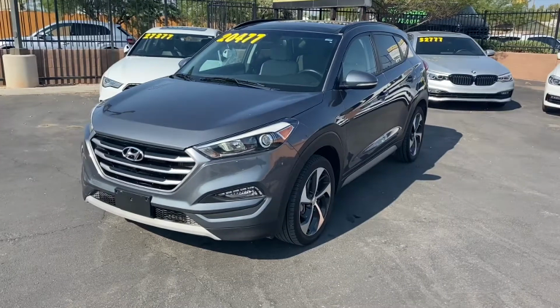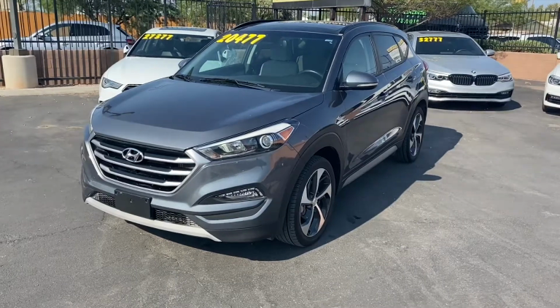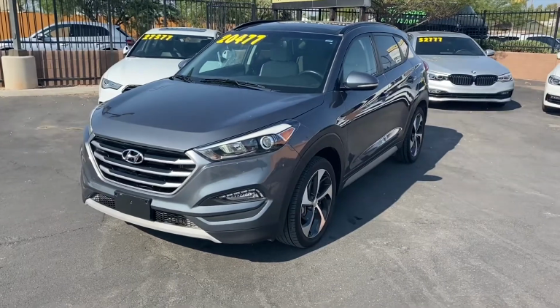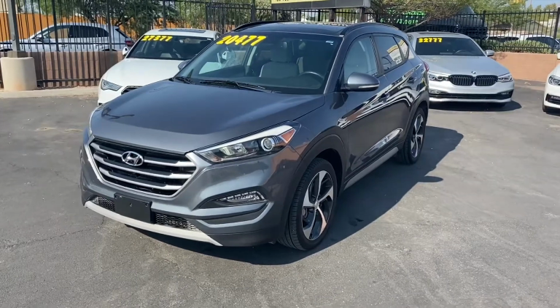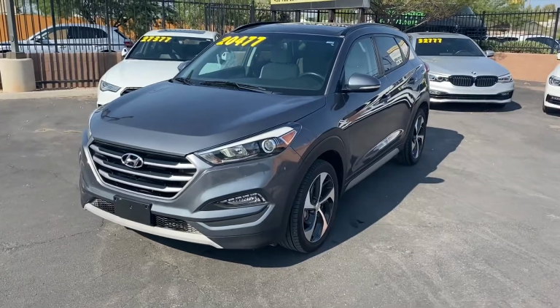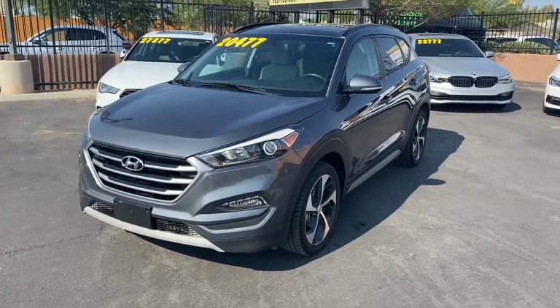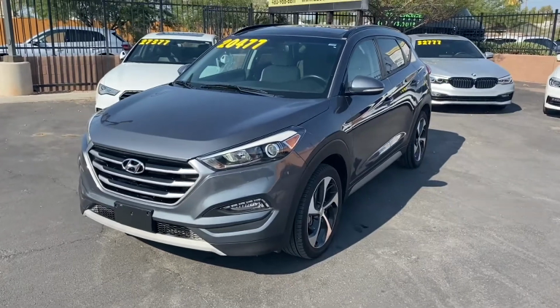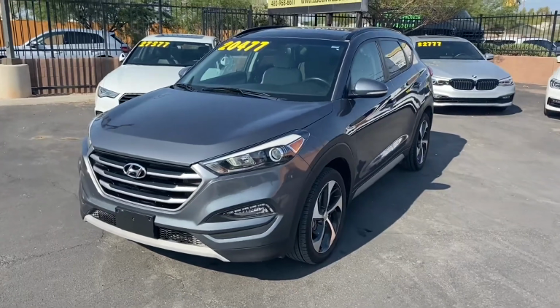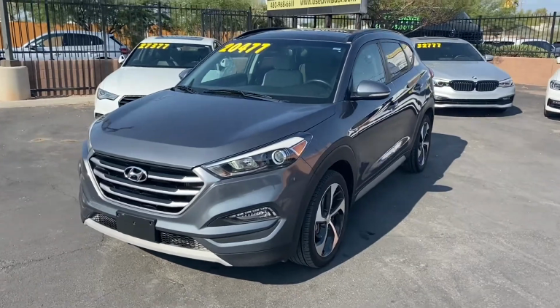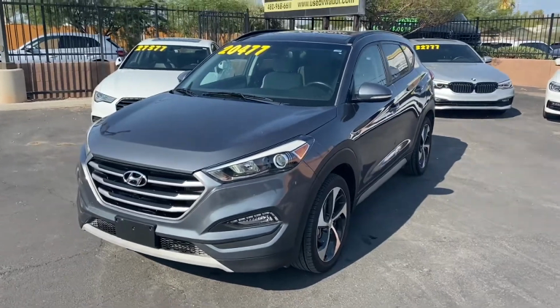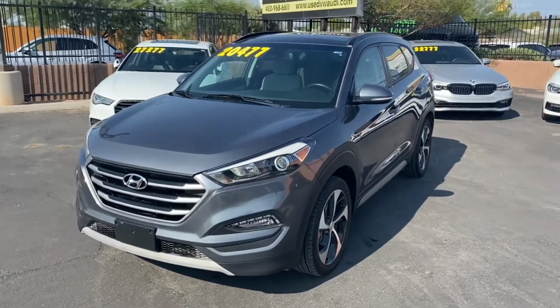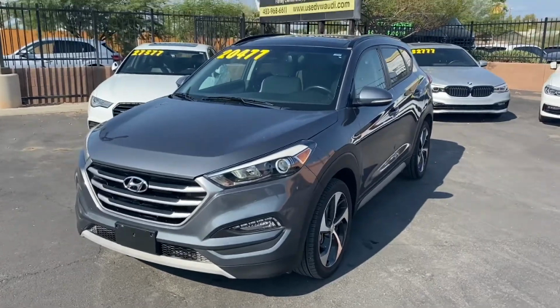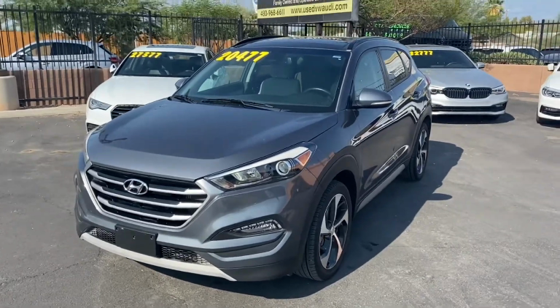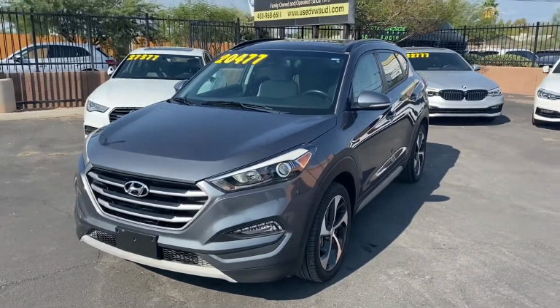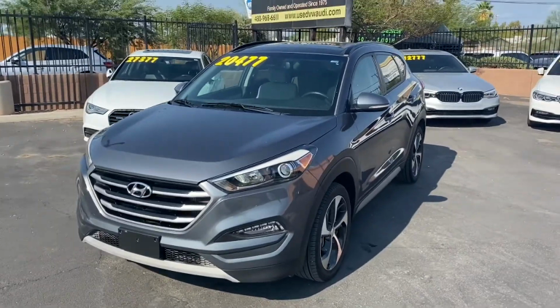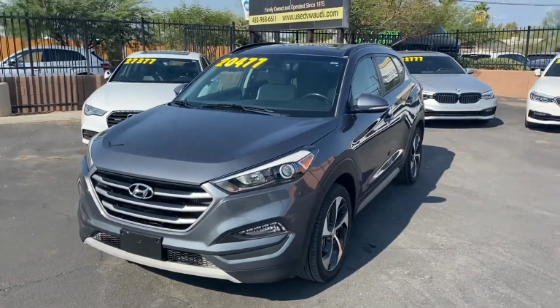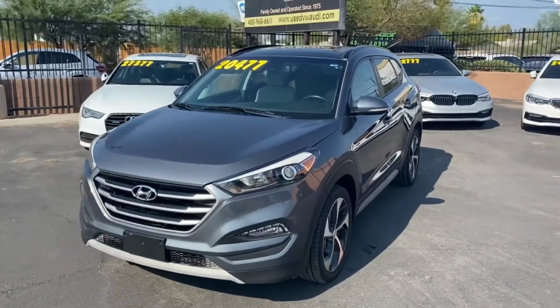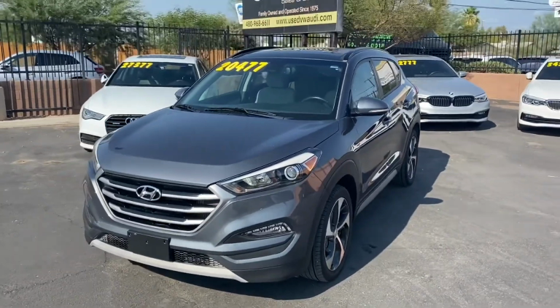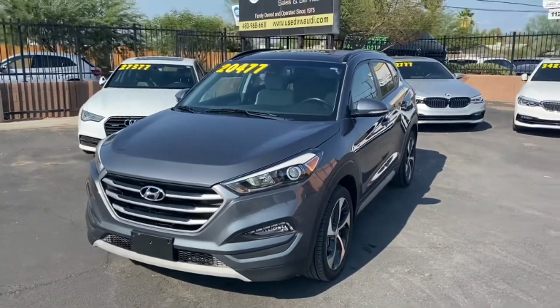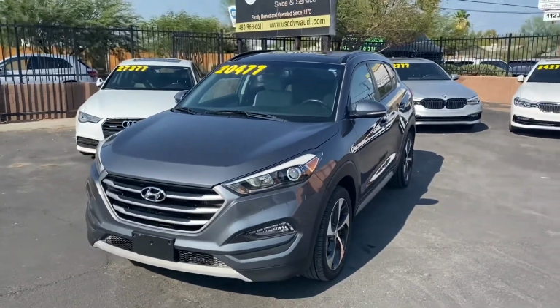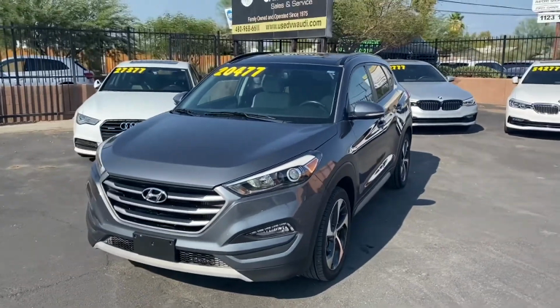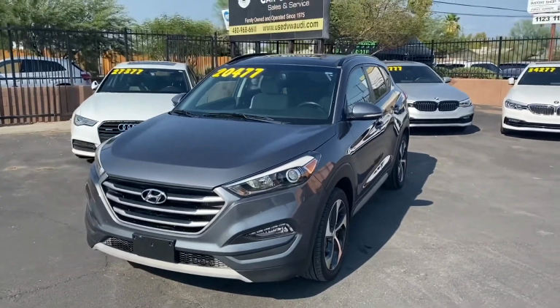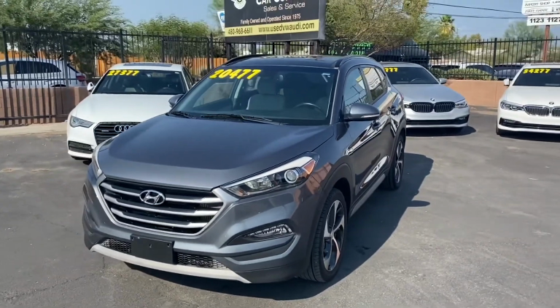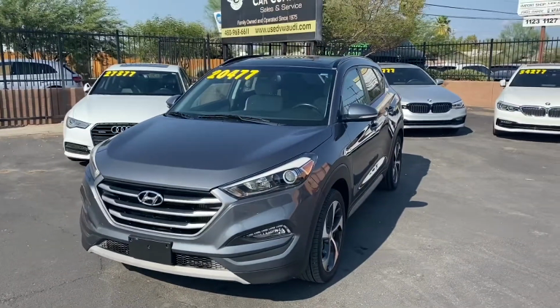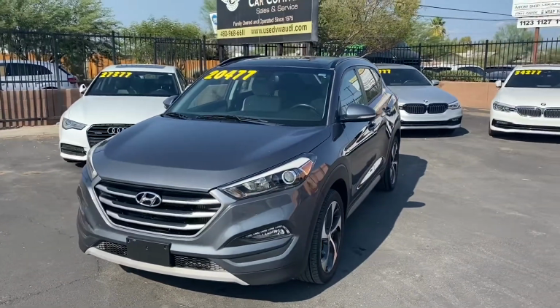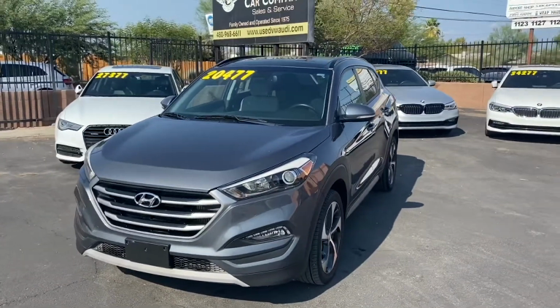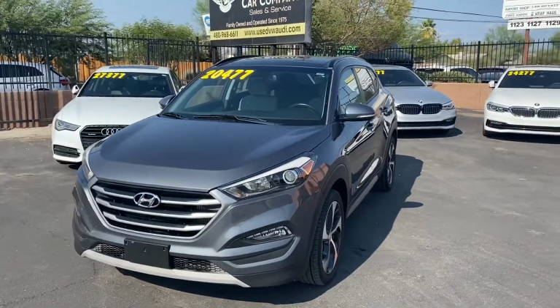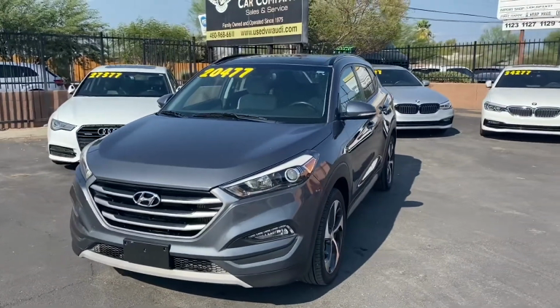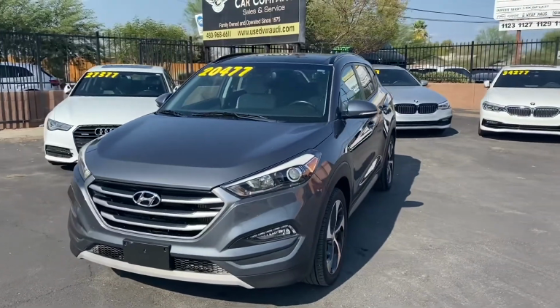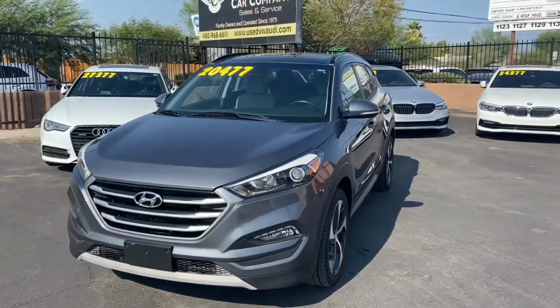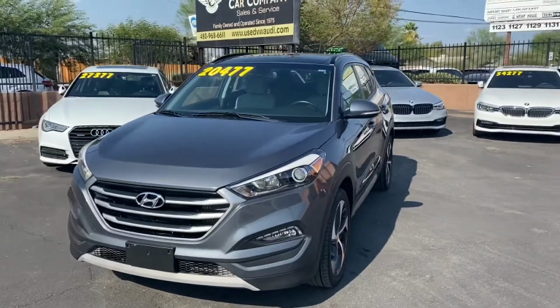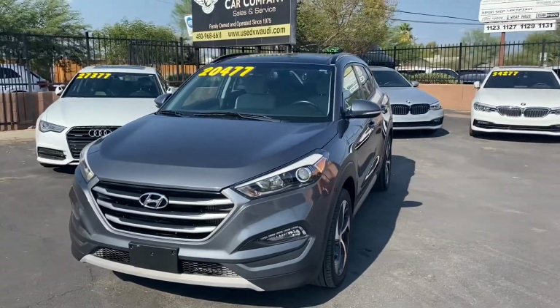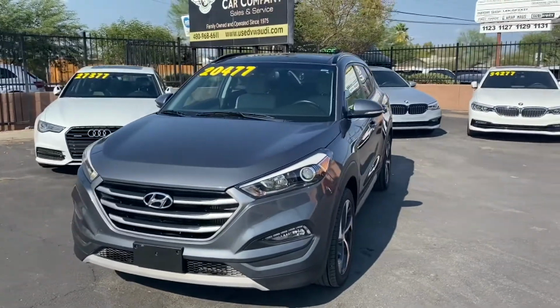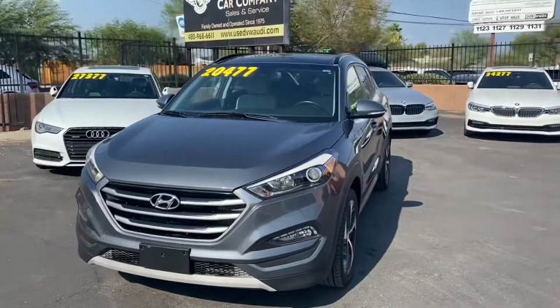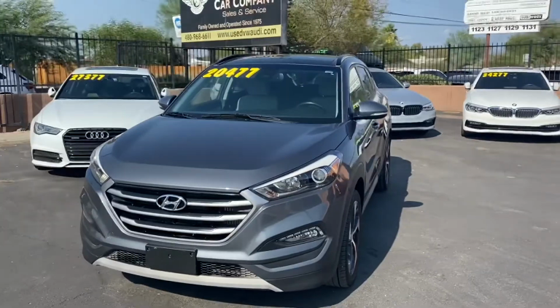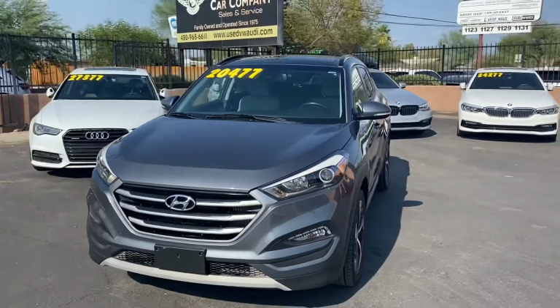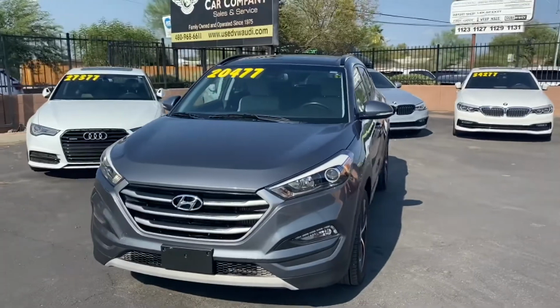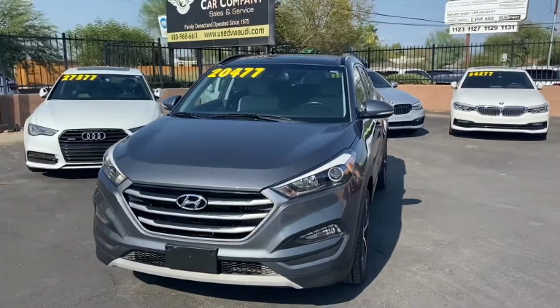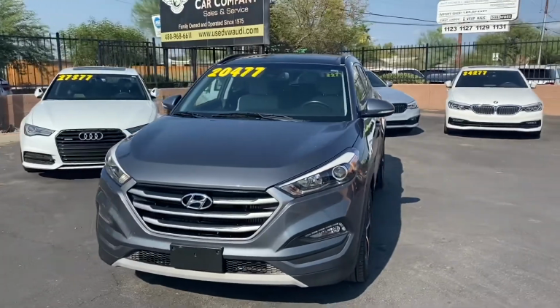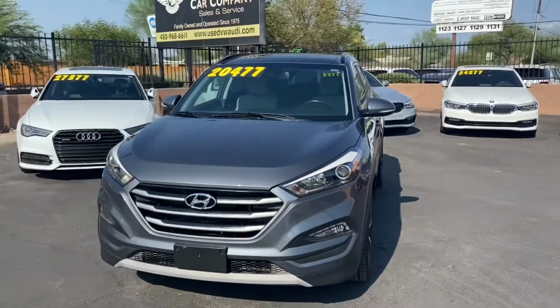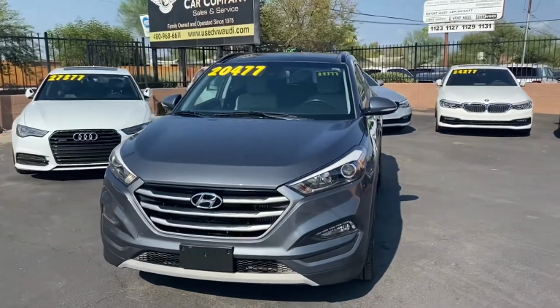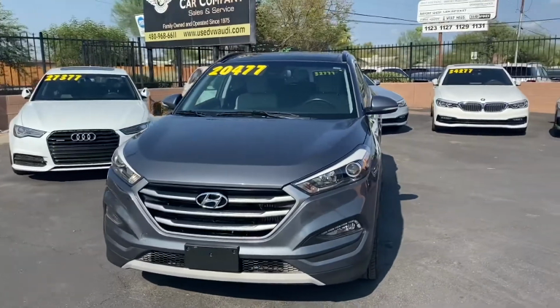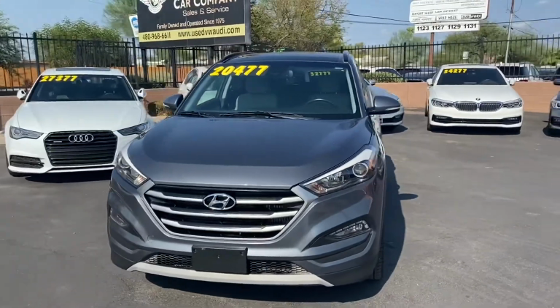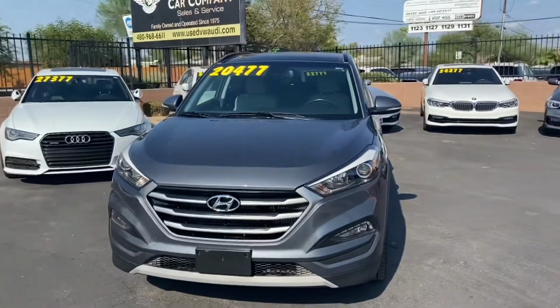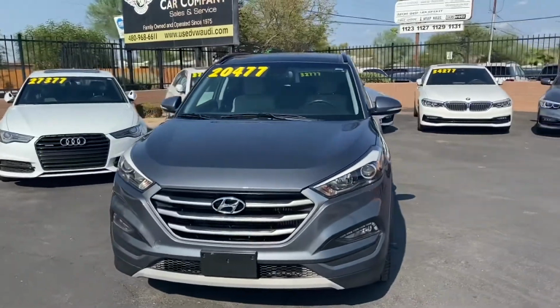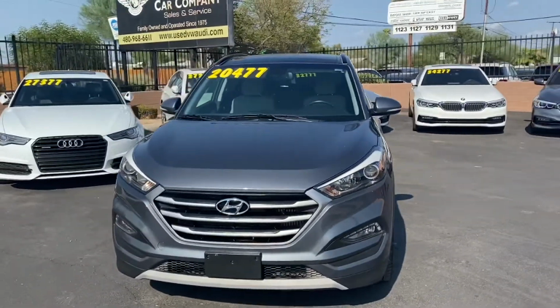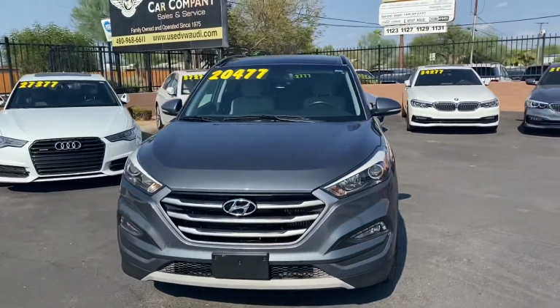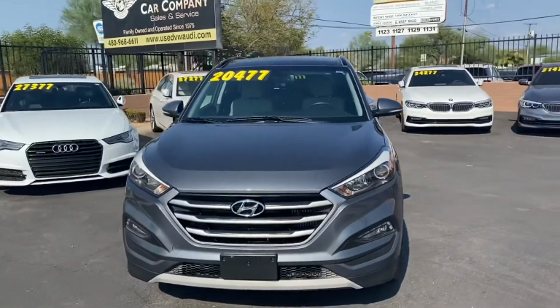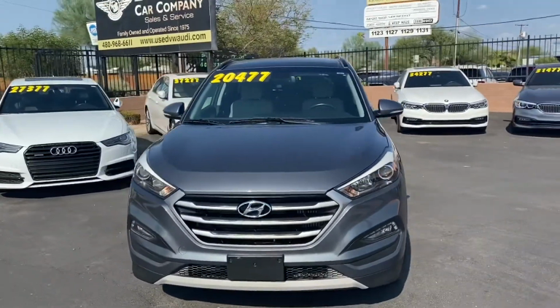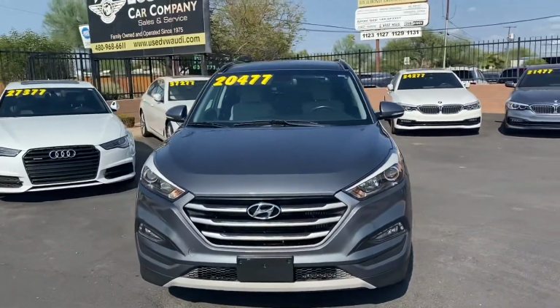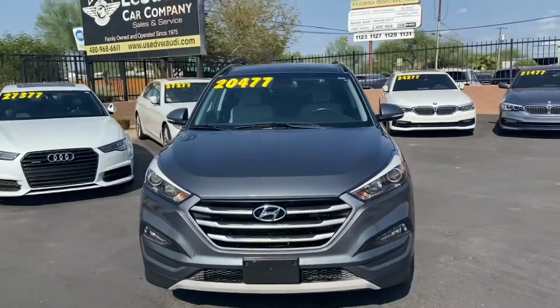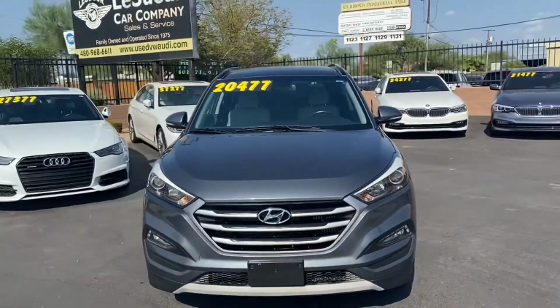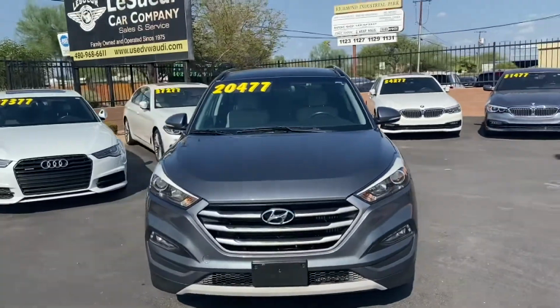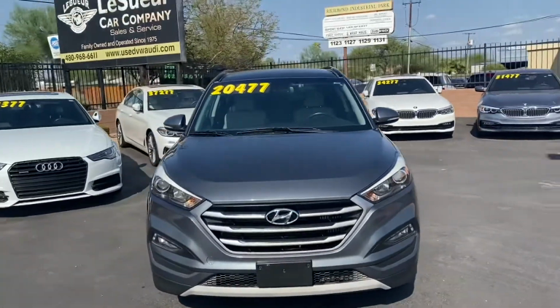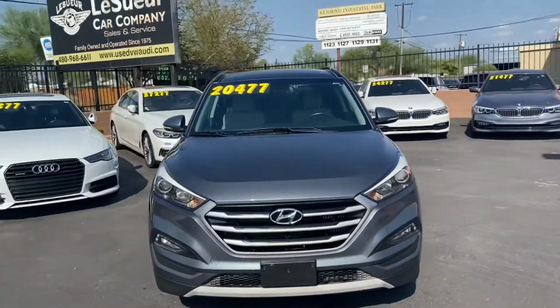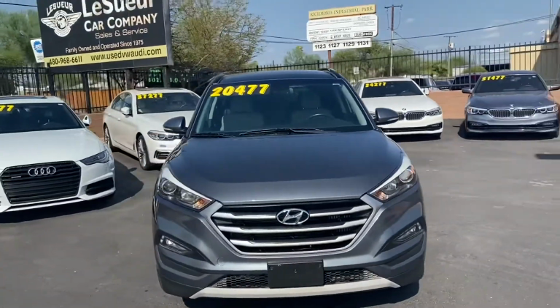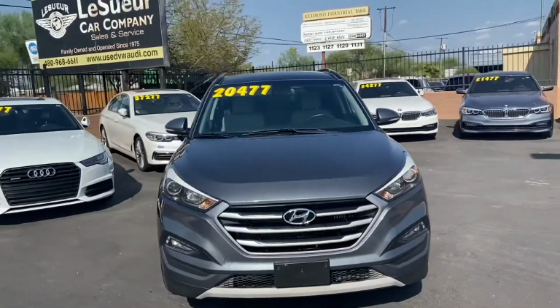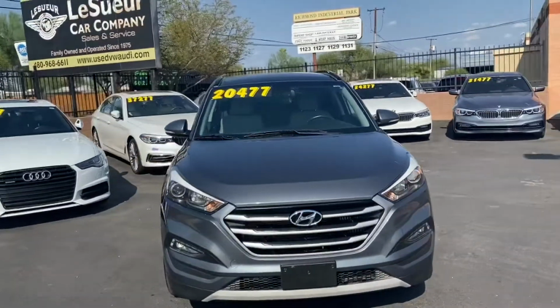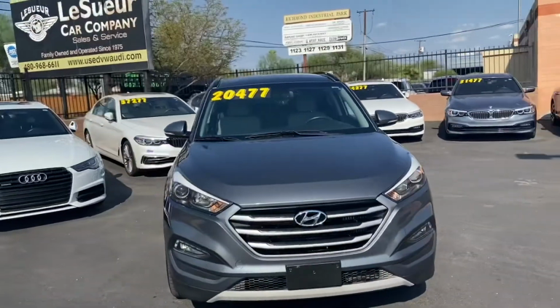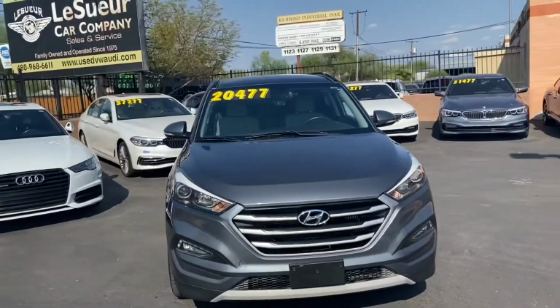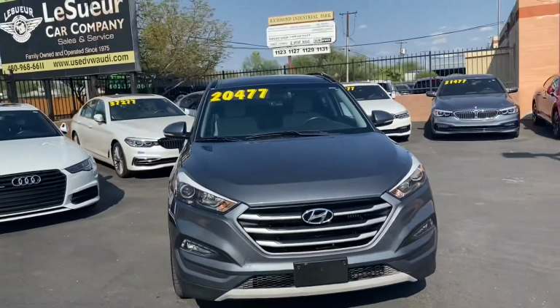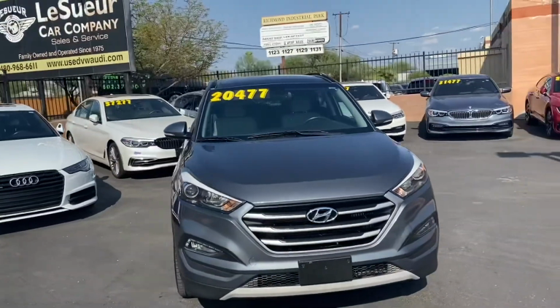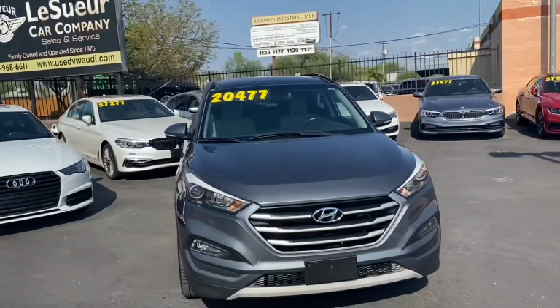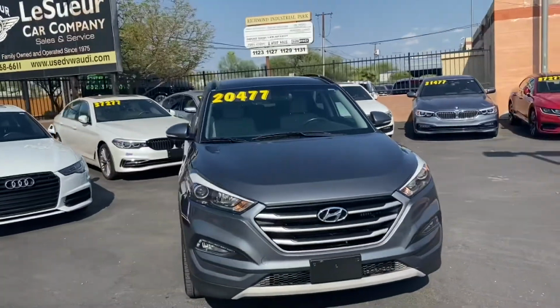What's up guys, this is Taylor with List of Weird Car Company. We are back with another car review. Today we'll be taking a look at the 2017 Hyundai Tucson.